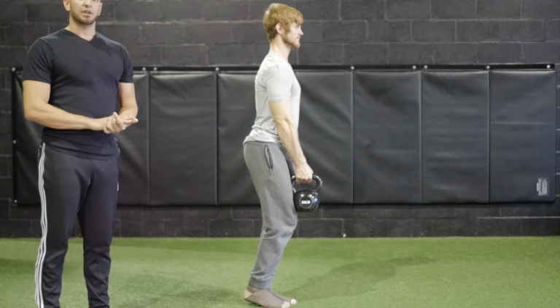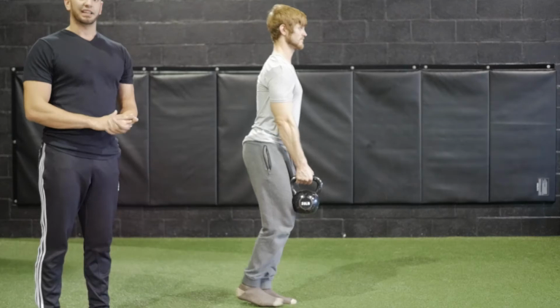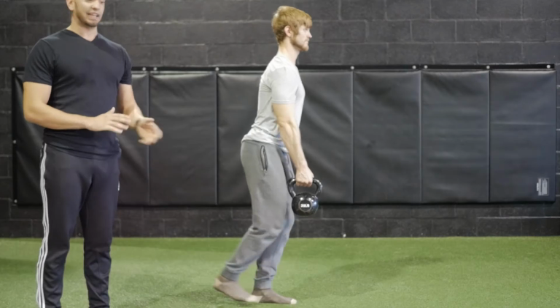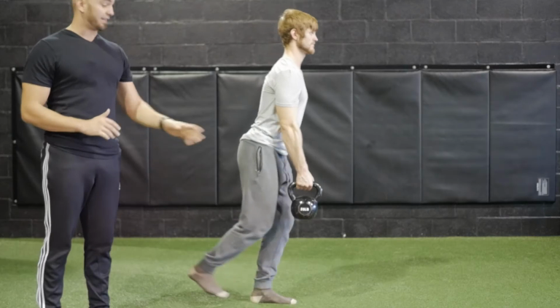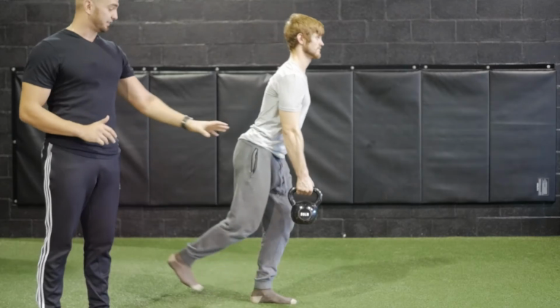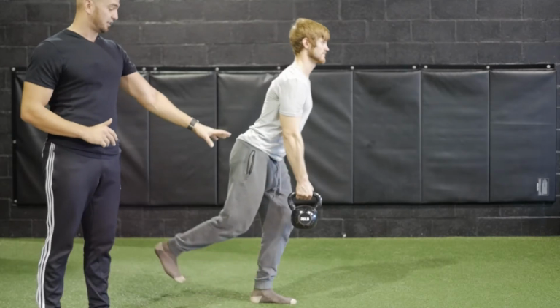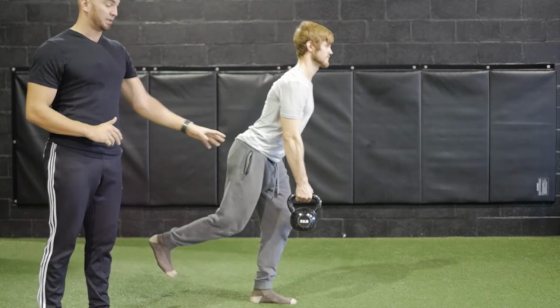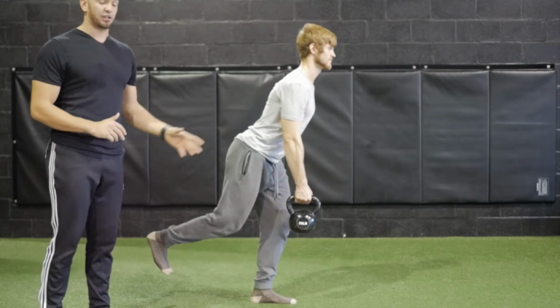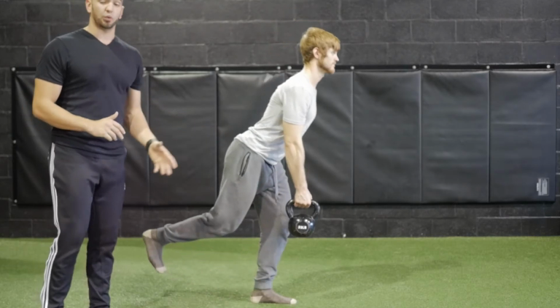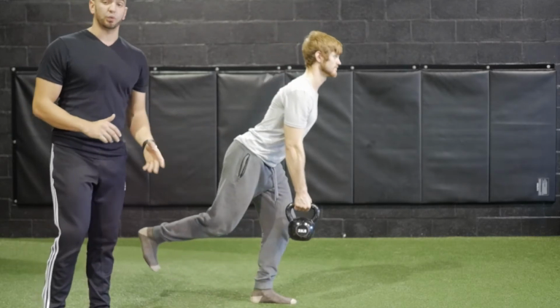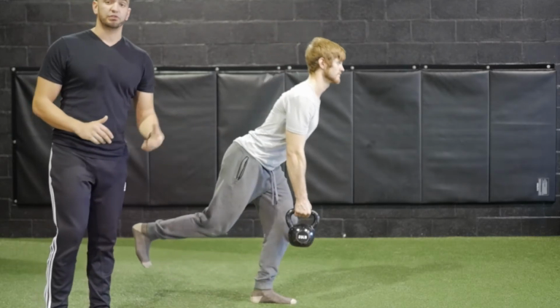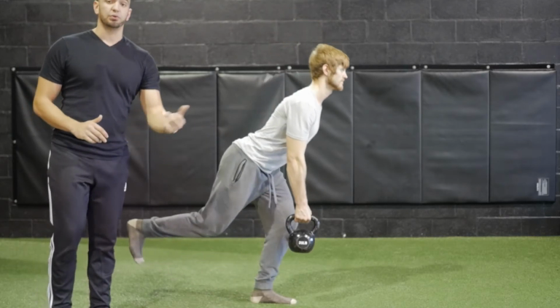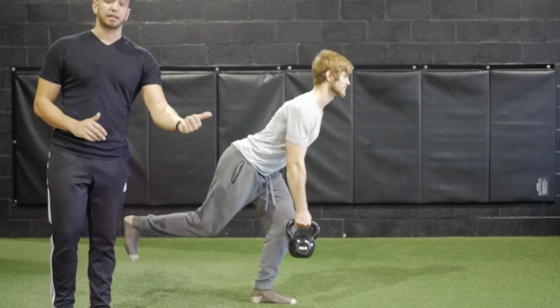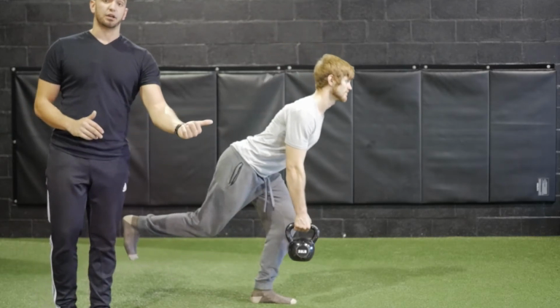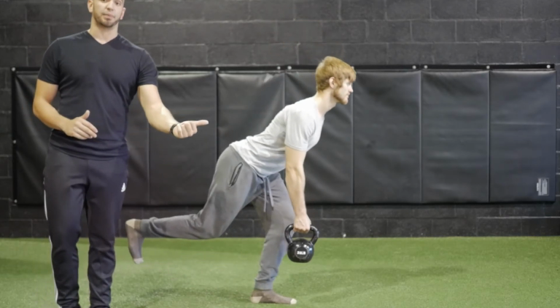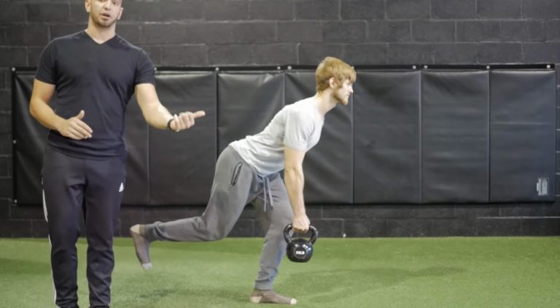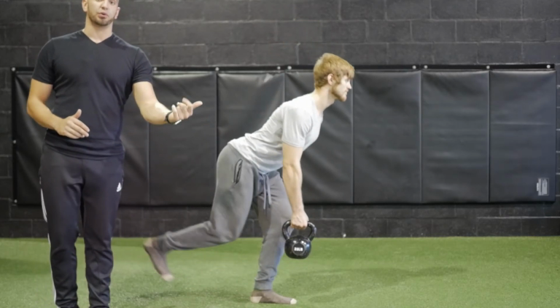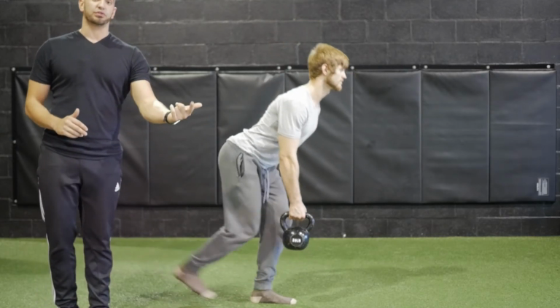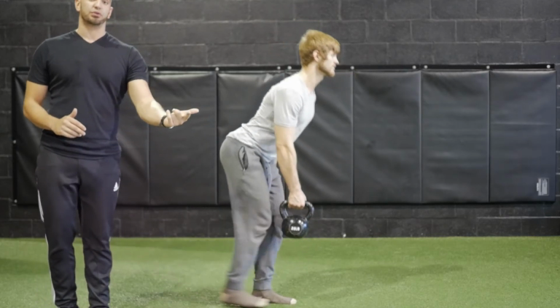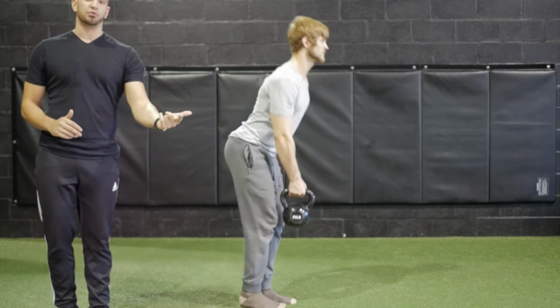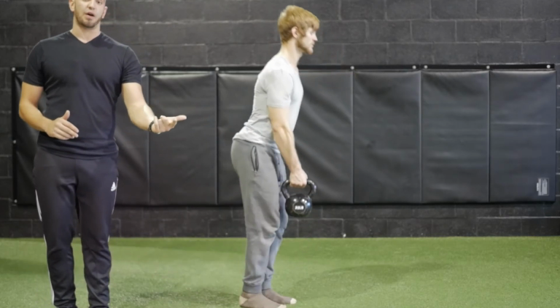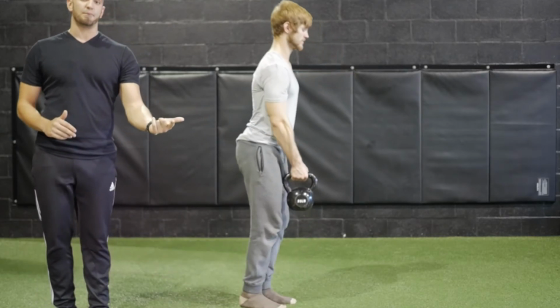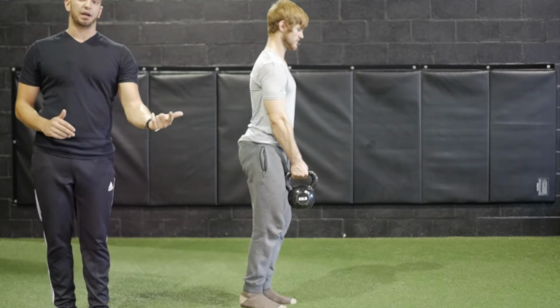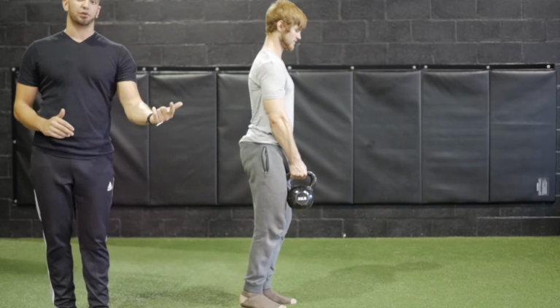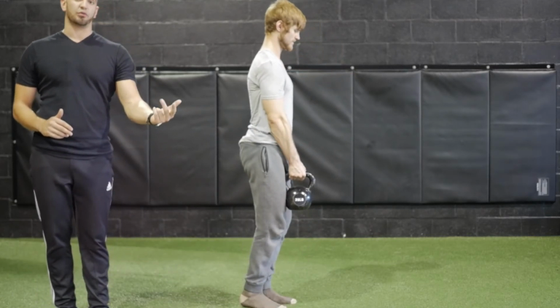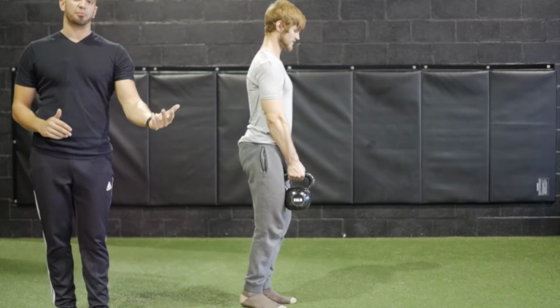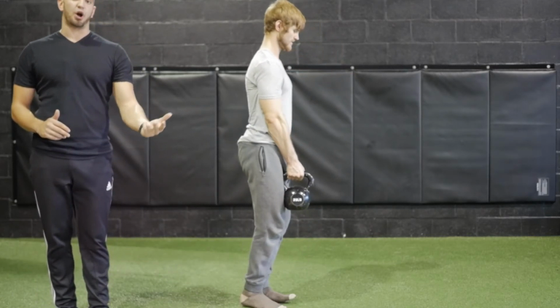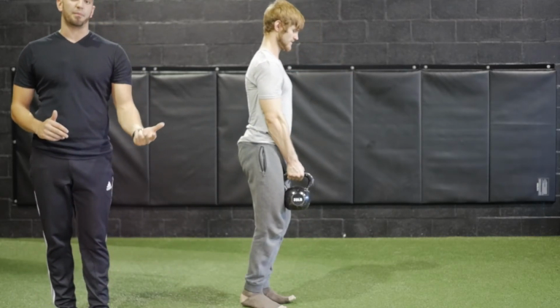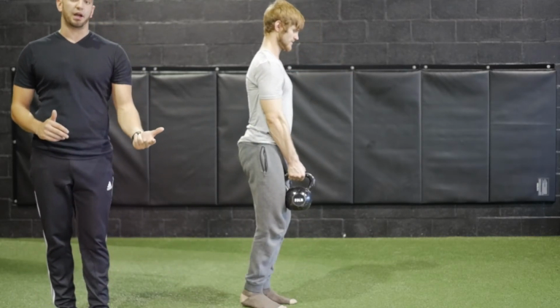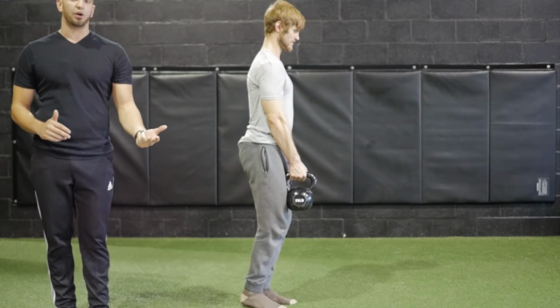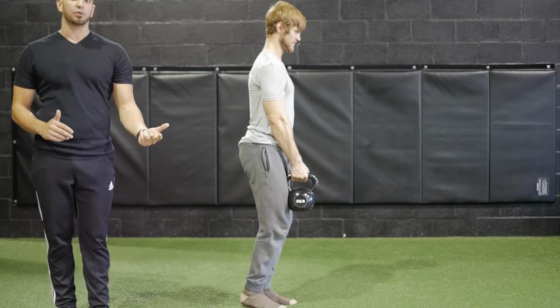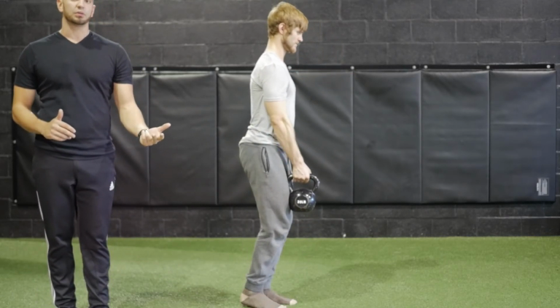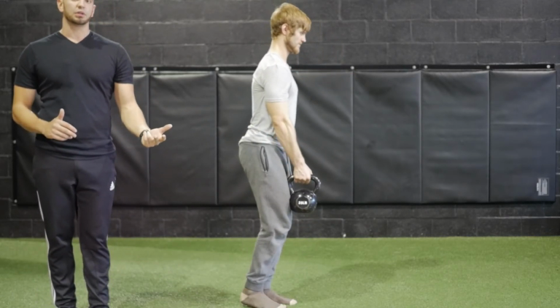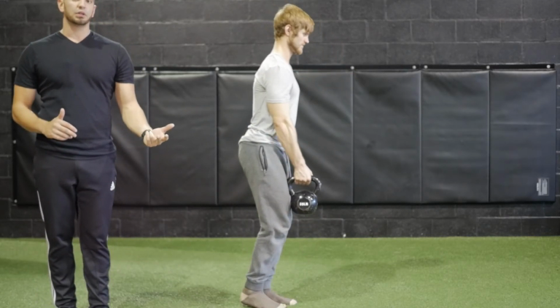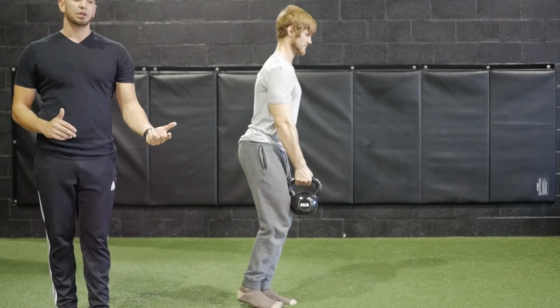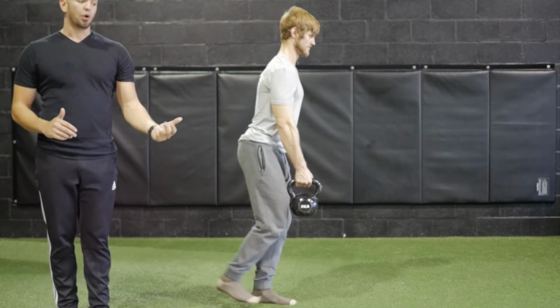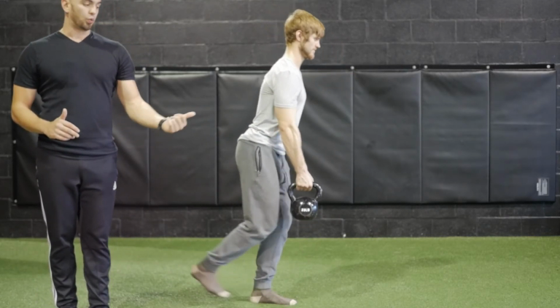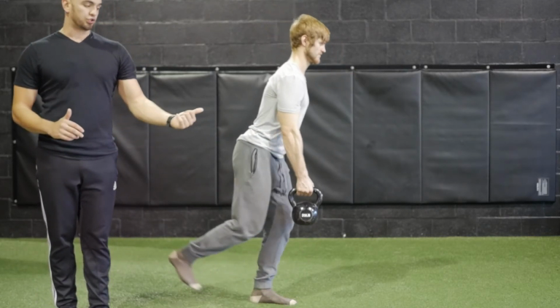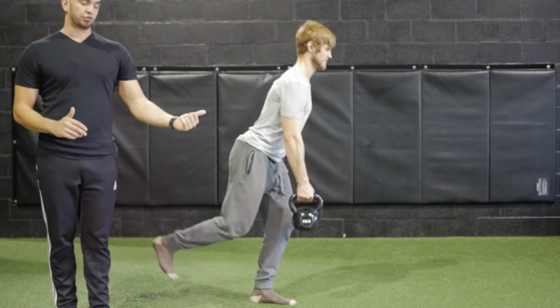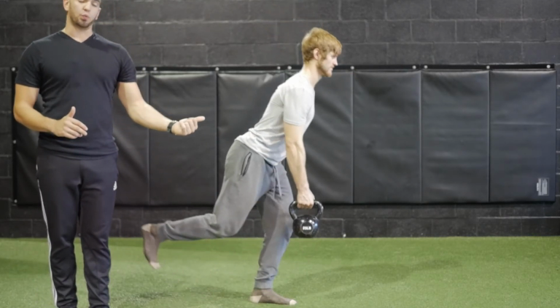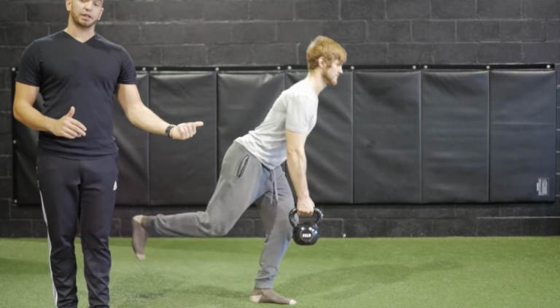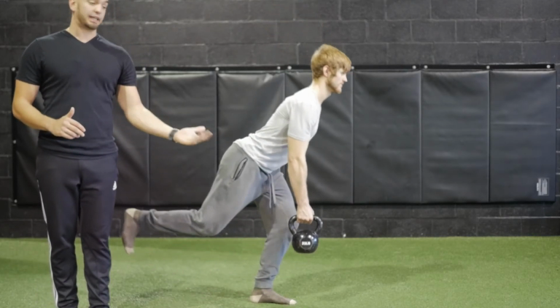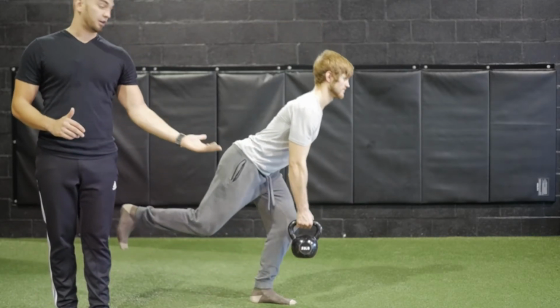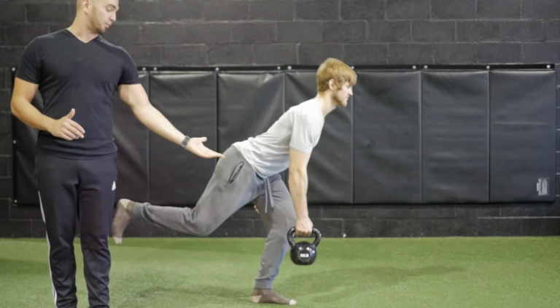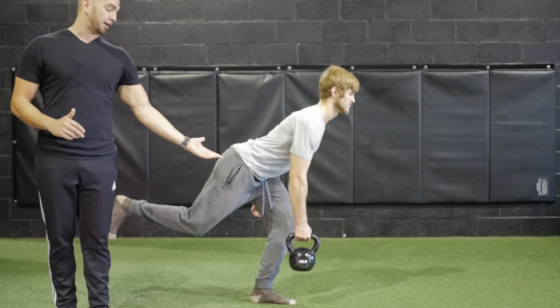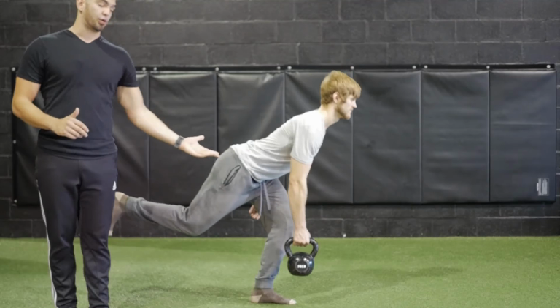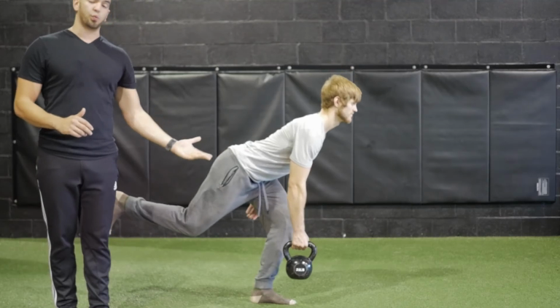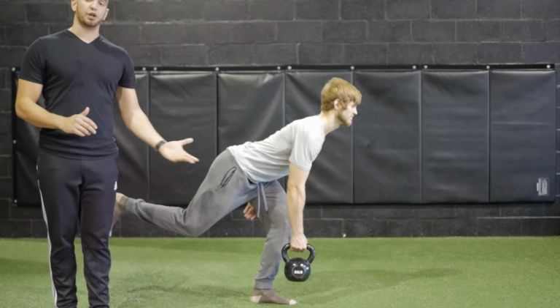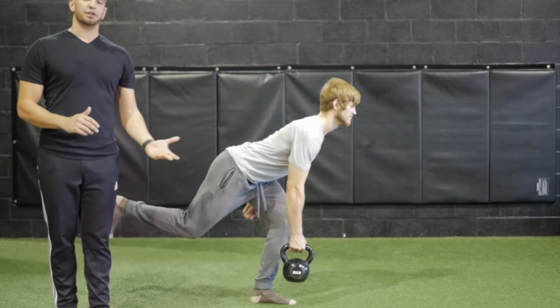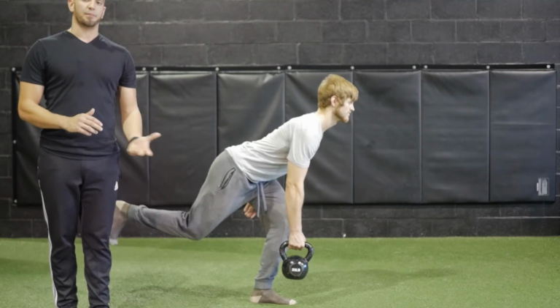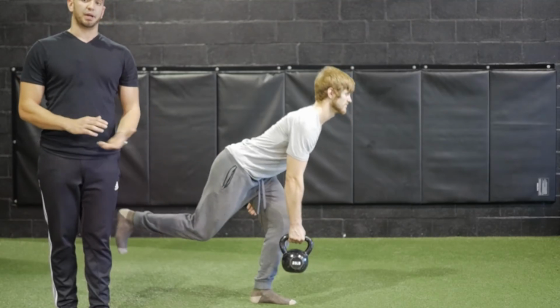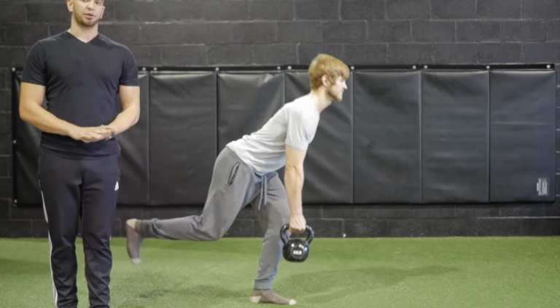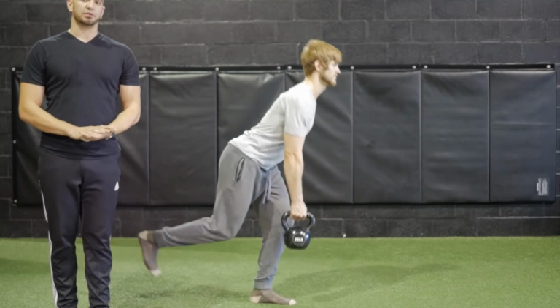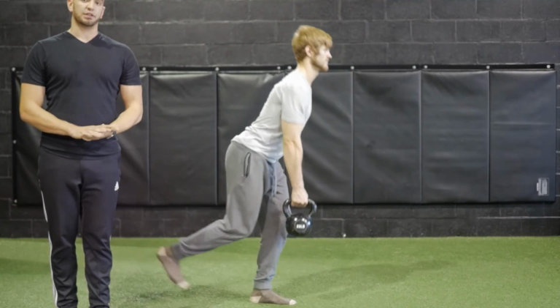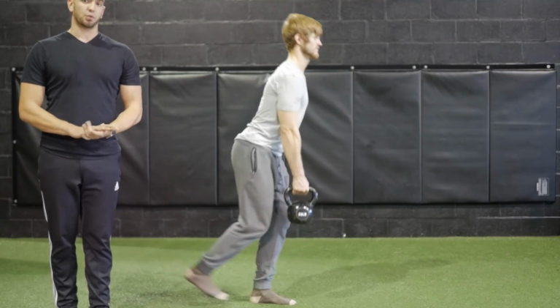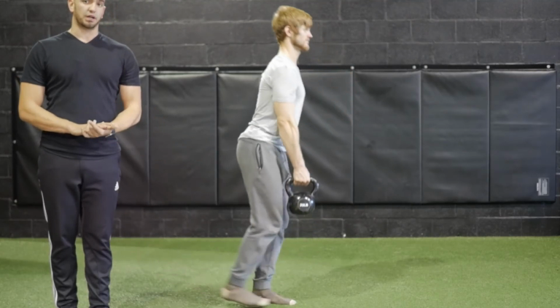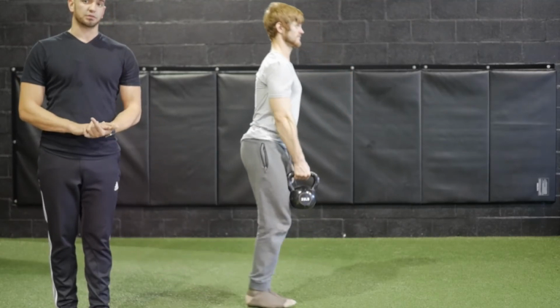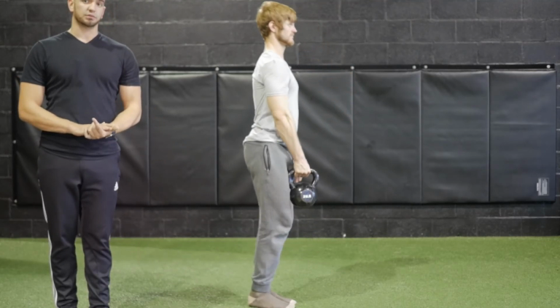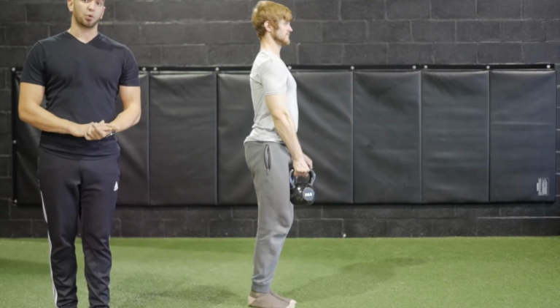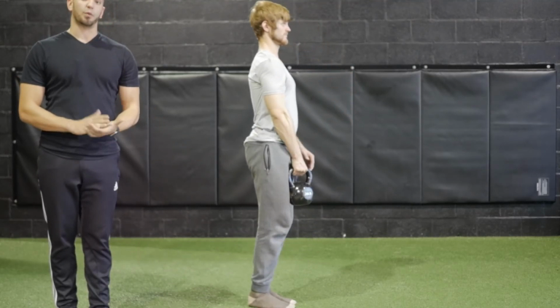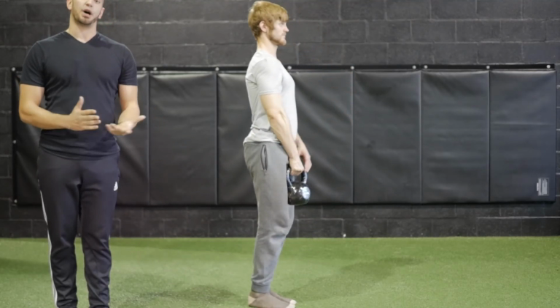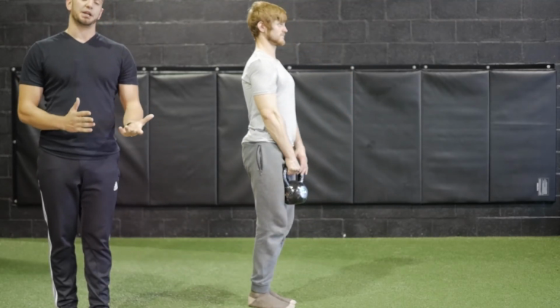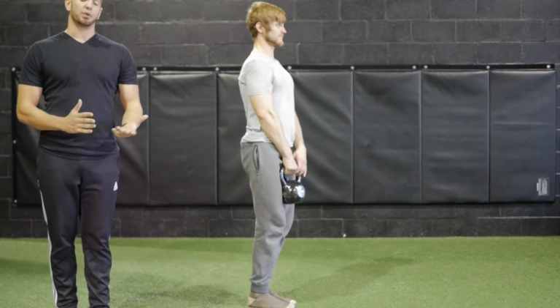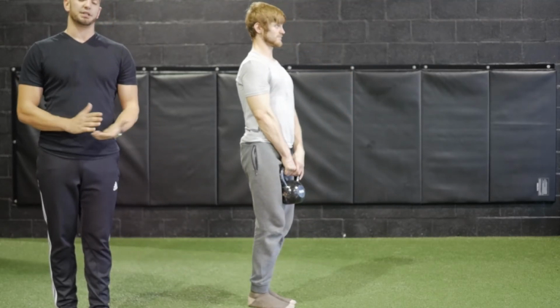Again, this can be done with two kettlebells, two dumbbells, a barbell, or just one kettlebell or one dumbbell as well, or body weight.